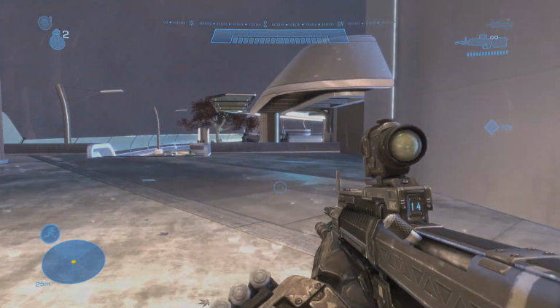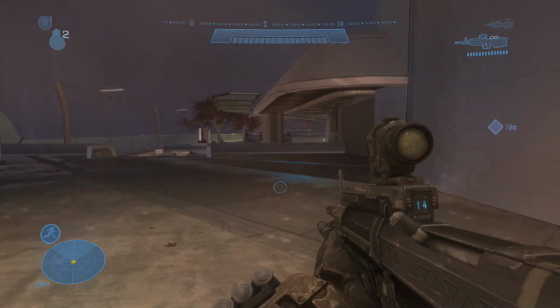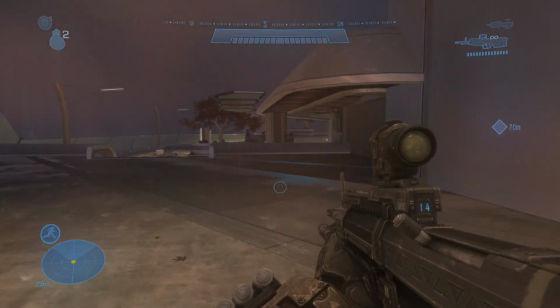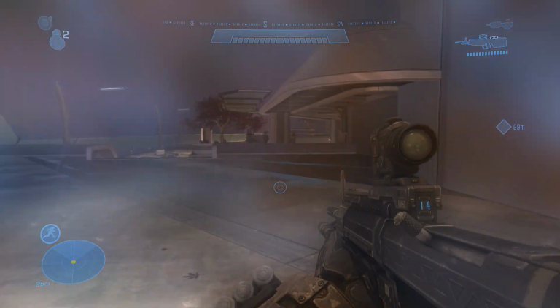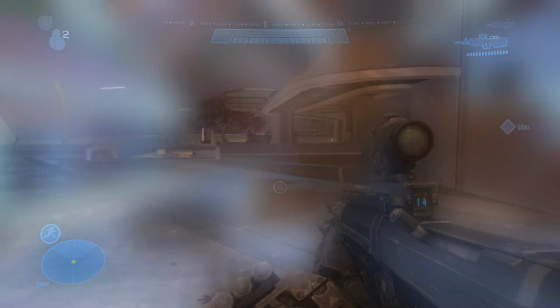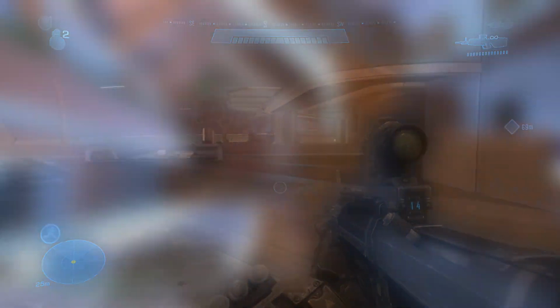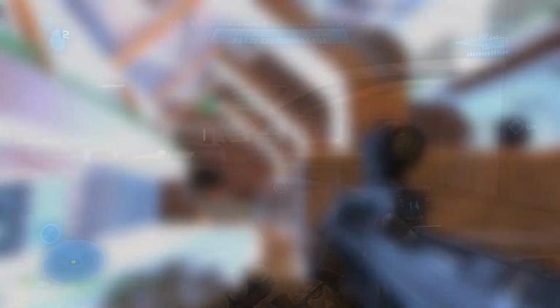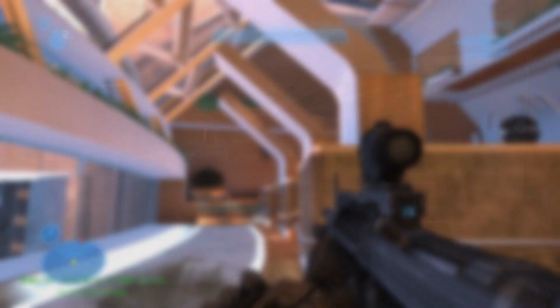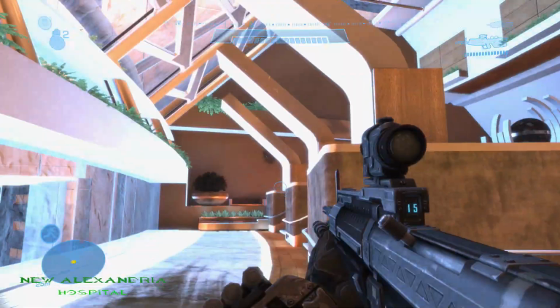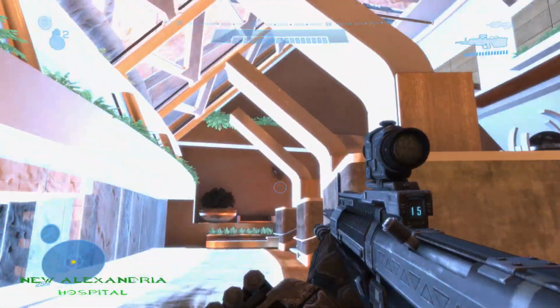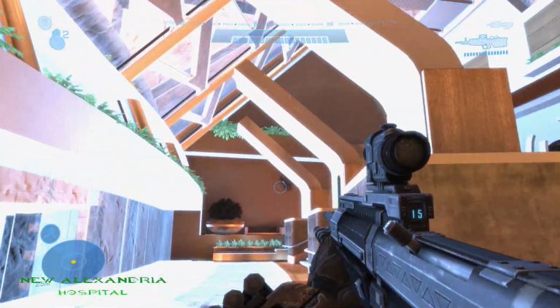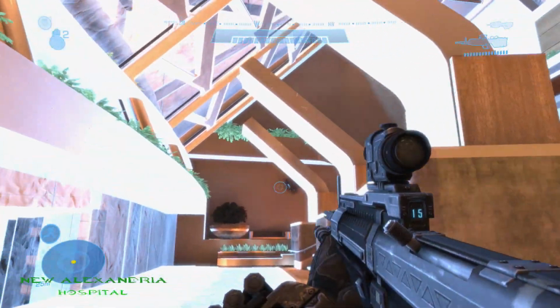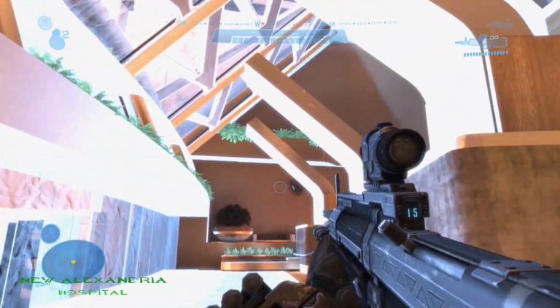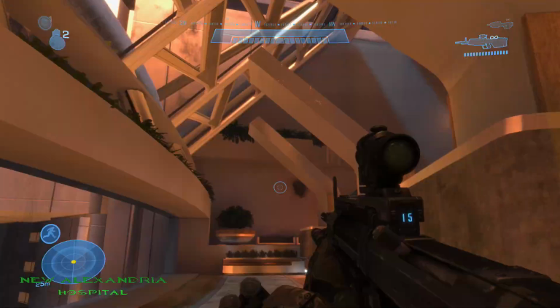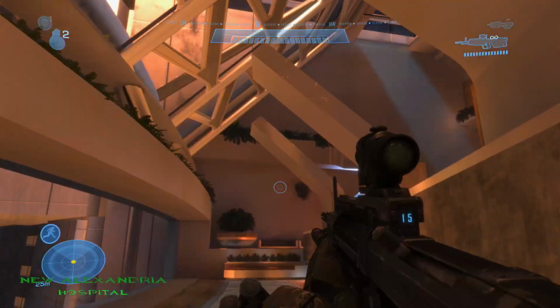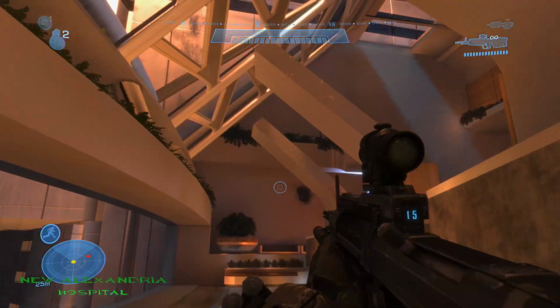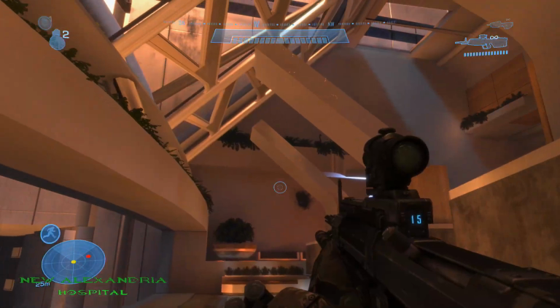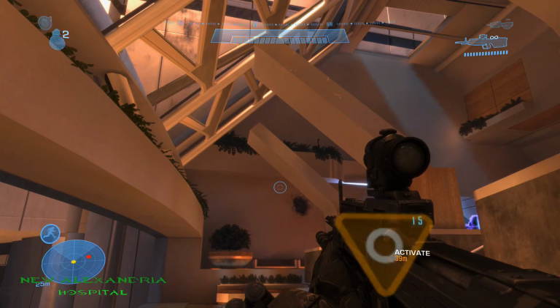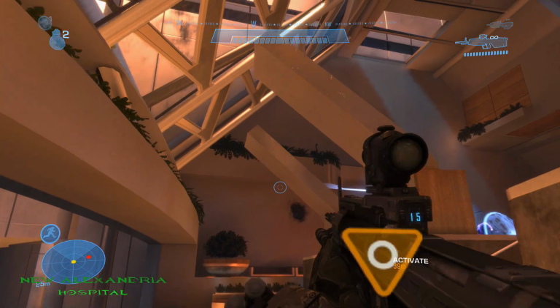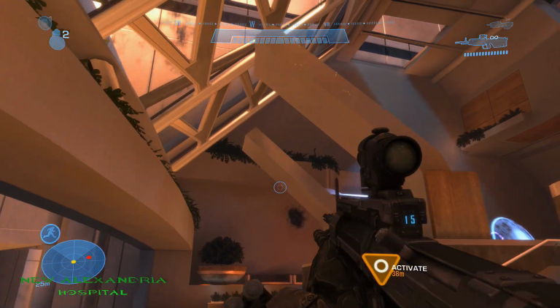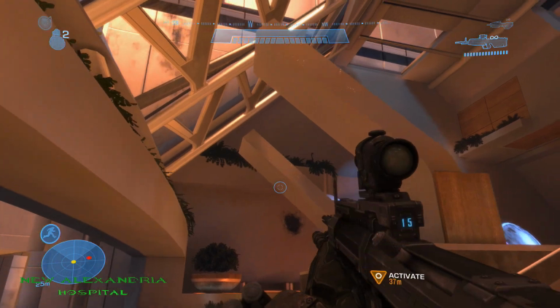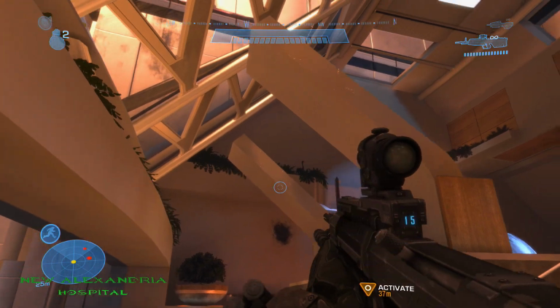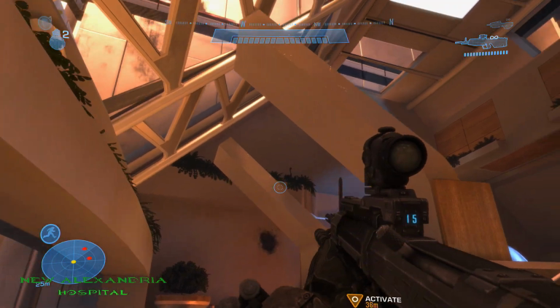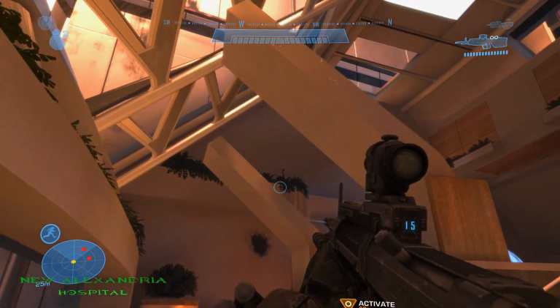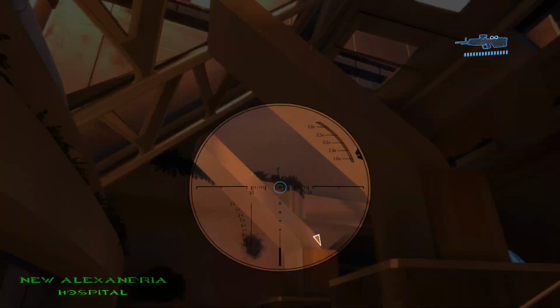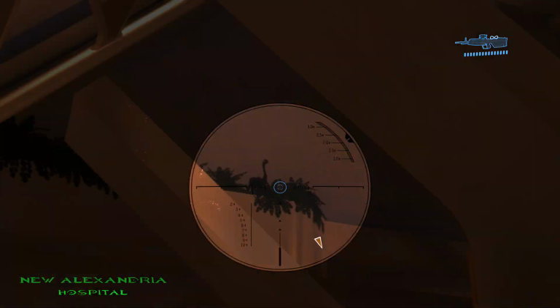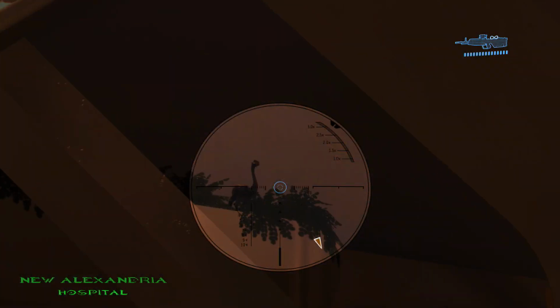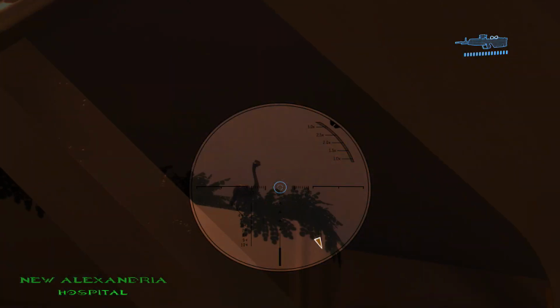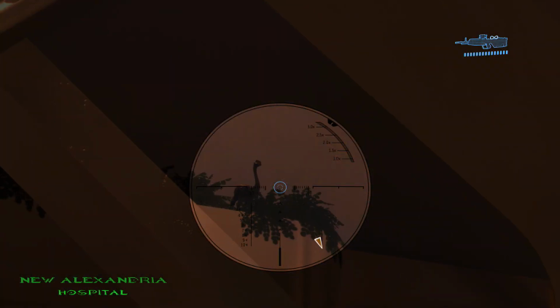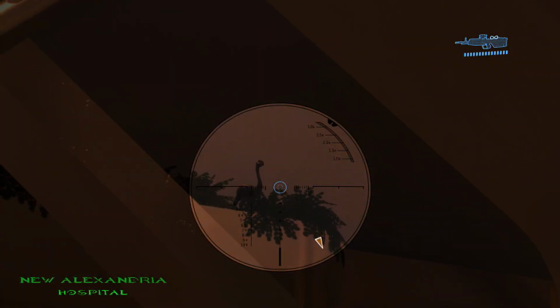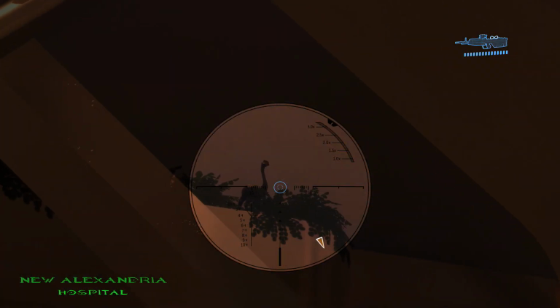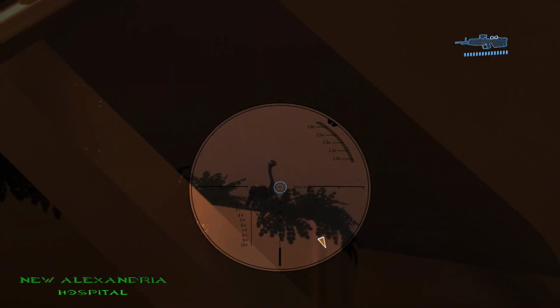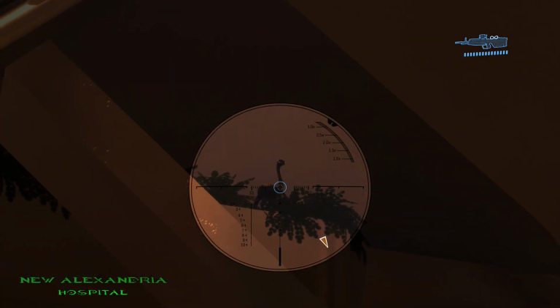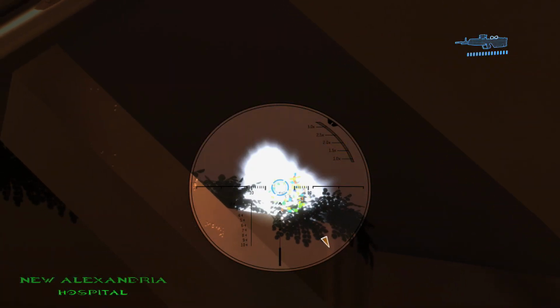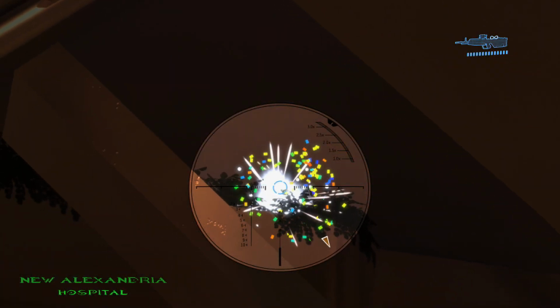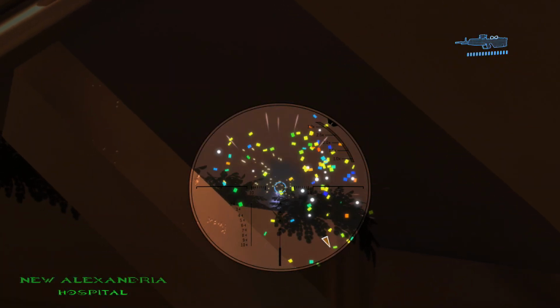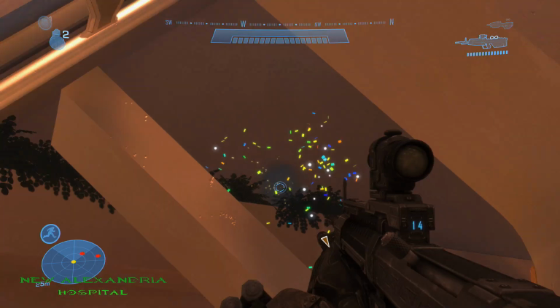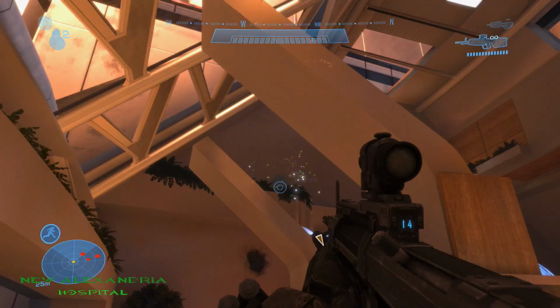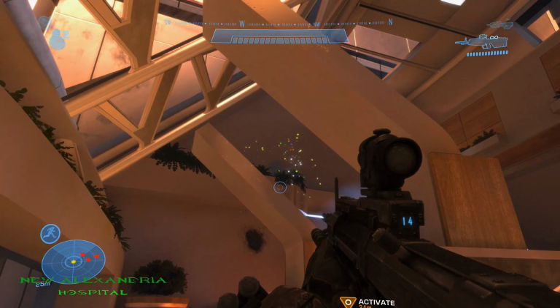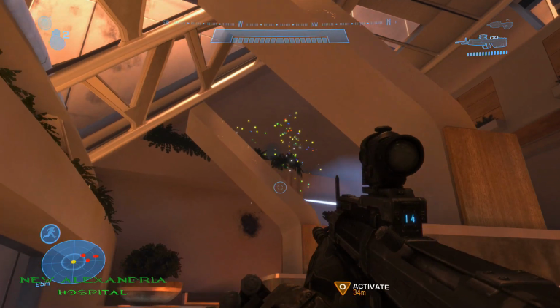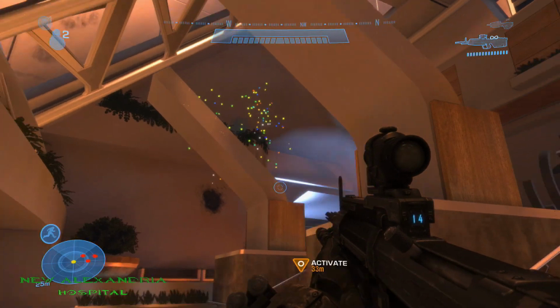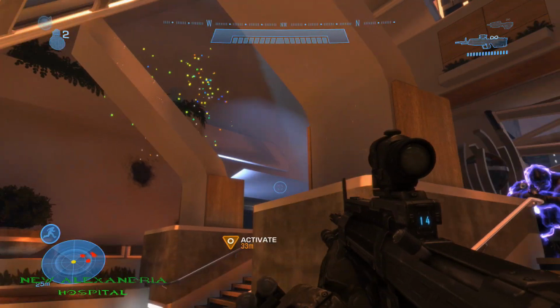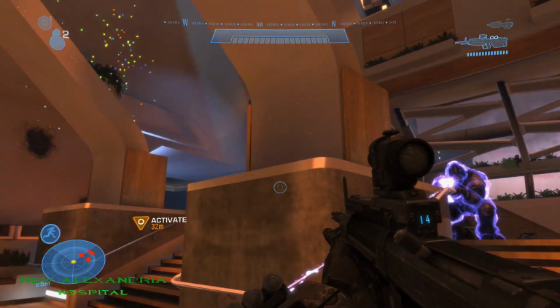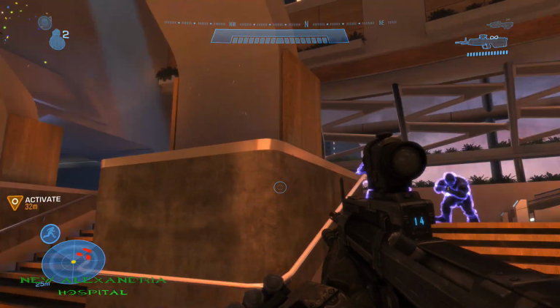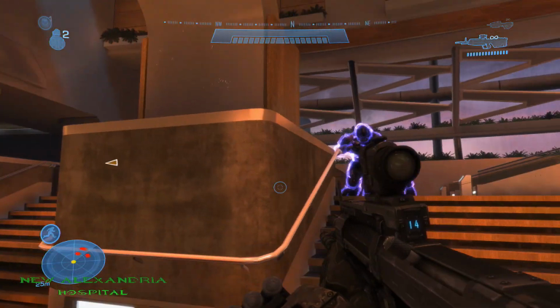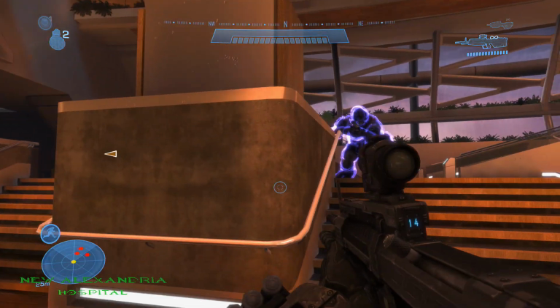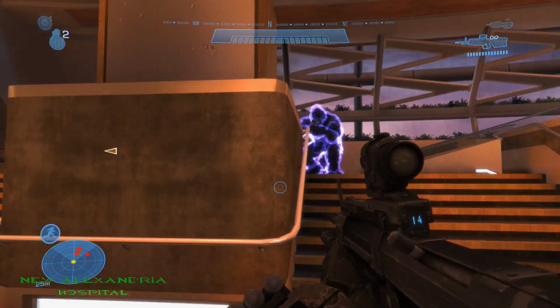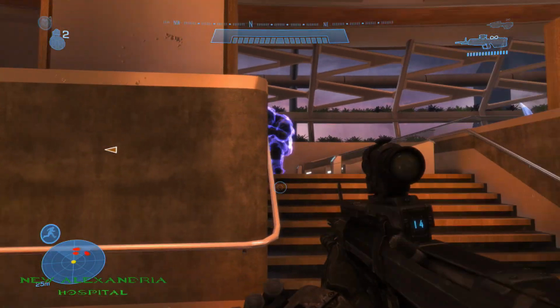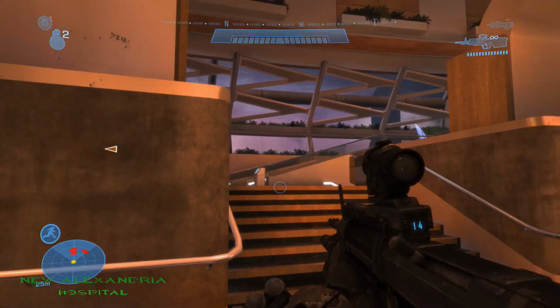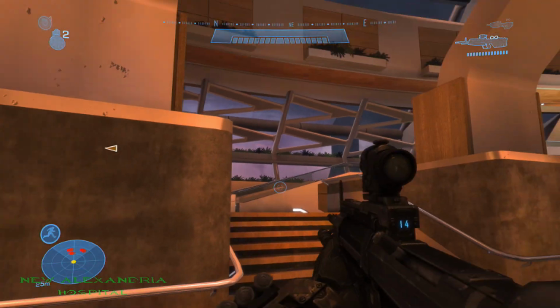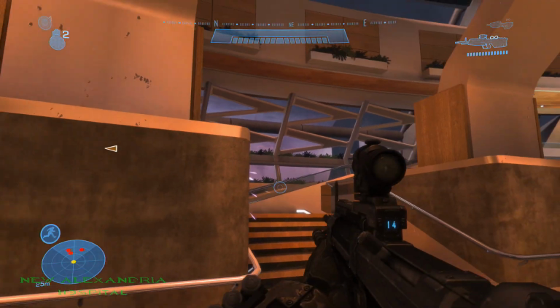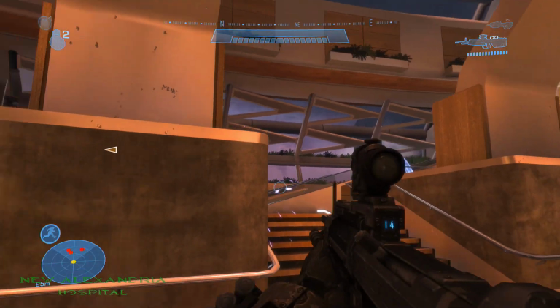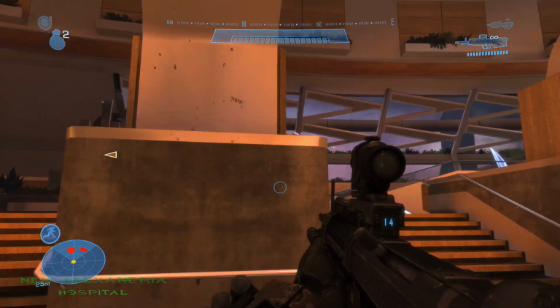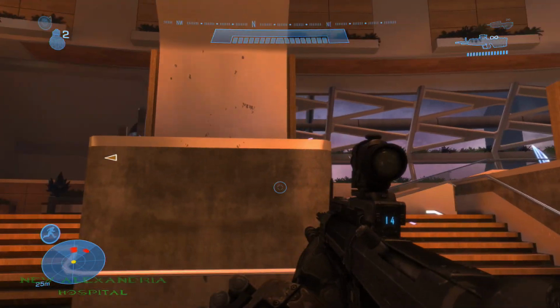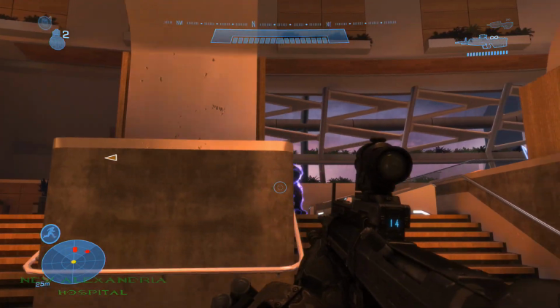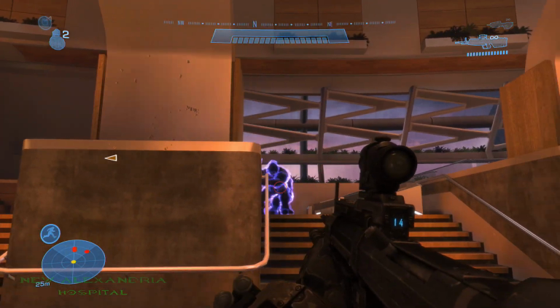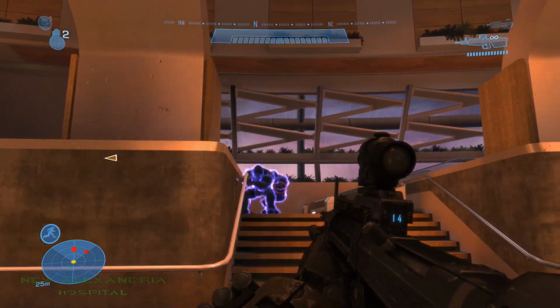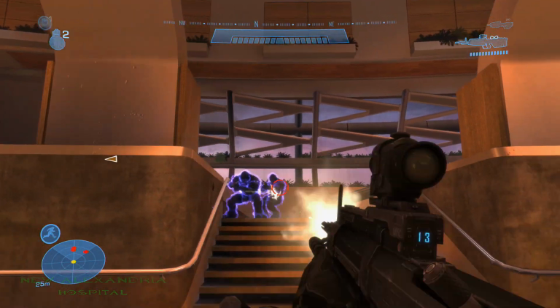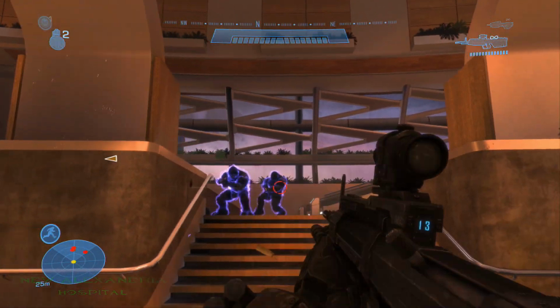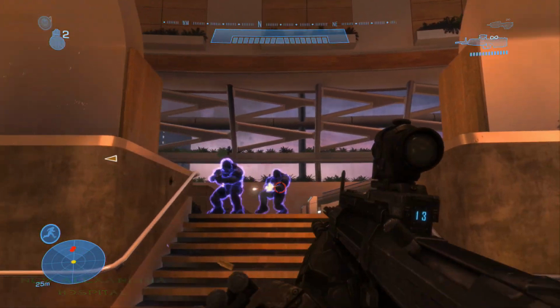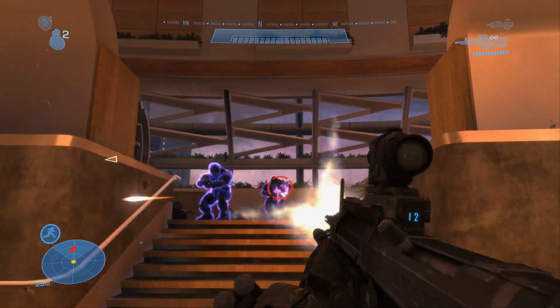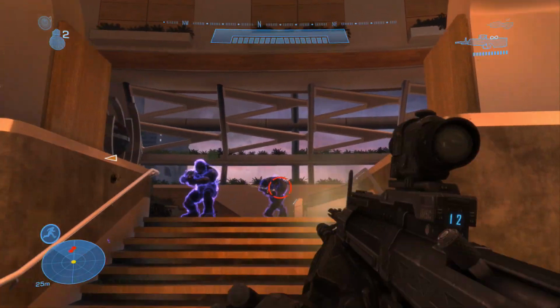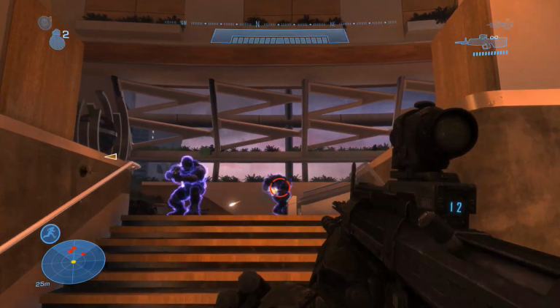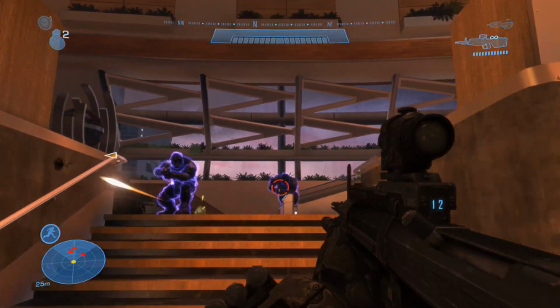The second Moa statue on New Alexandria is located inside the hospital. Once you head to the bottom, right above the jammer, you'll see it right there.